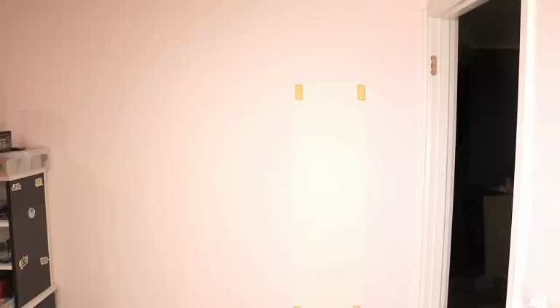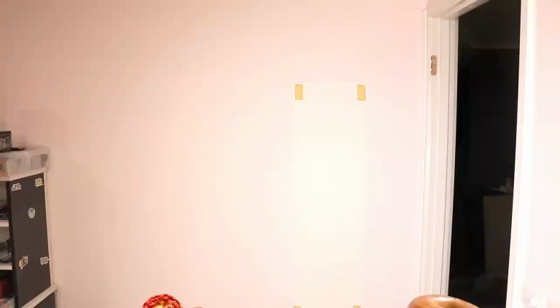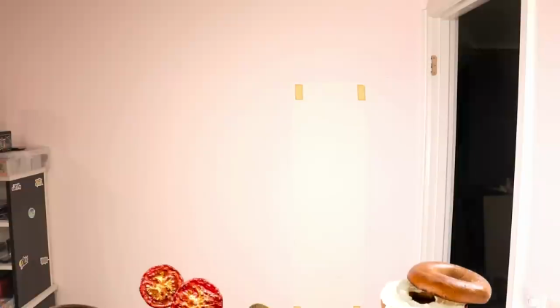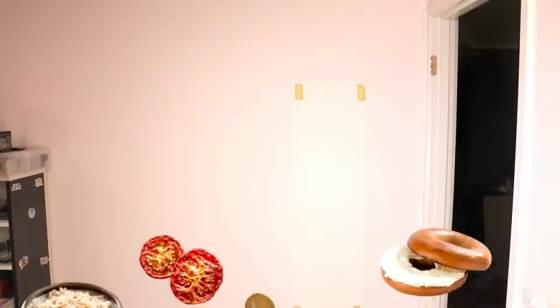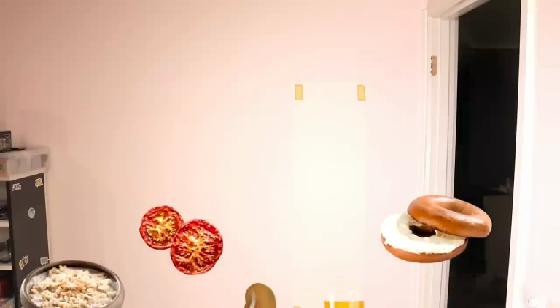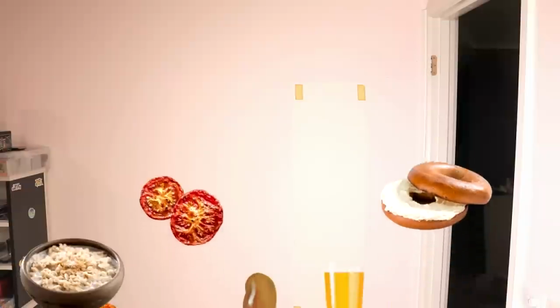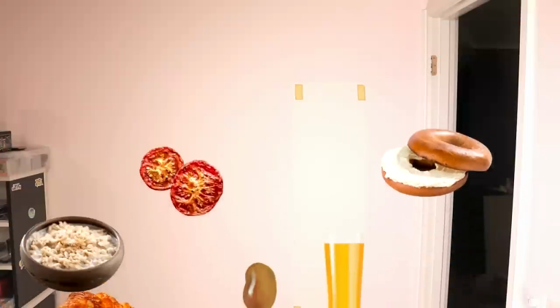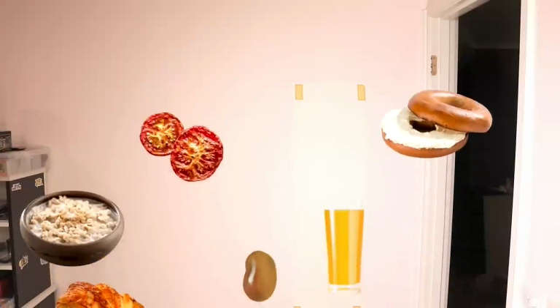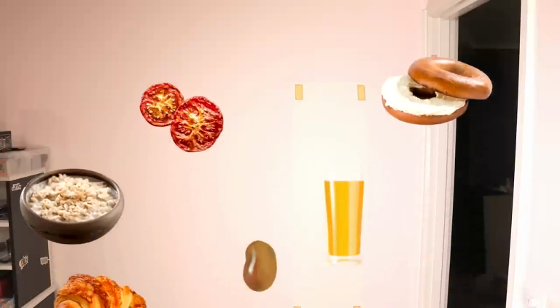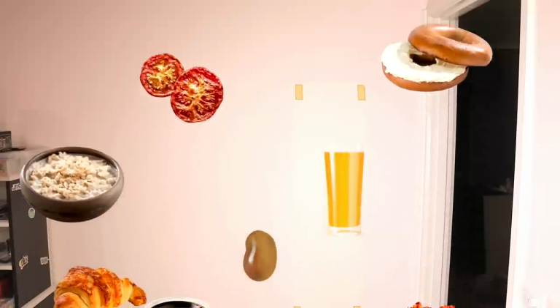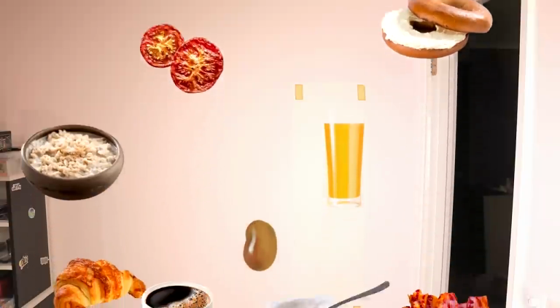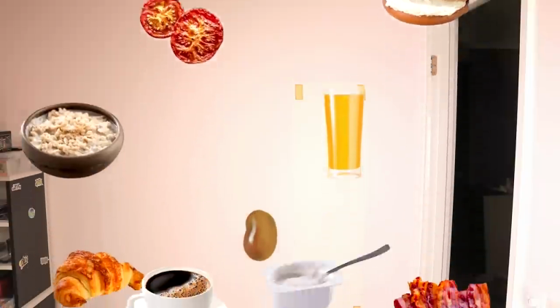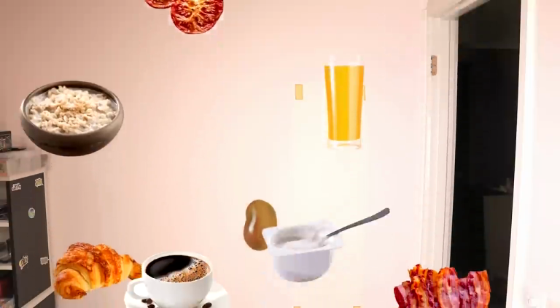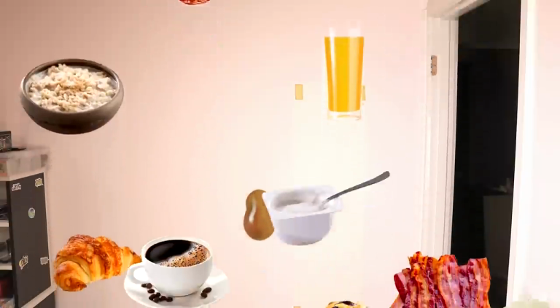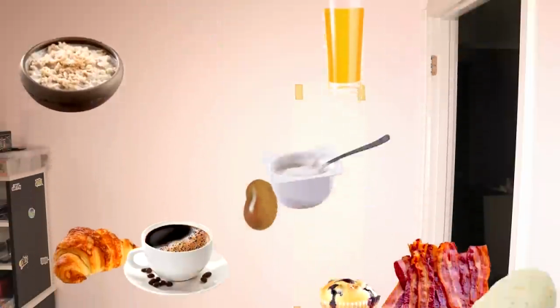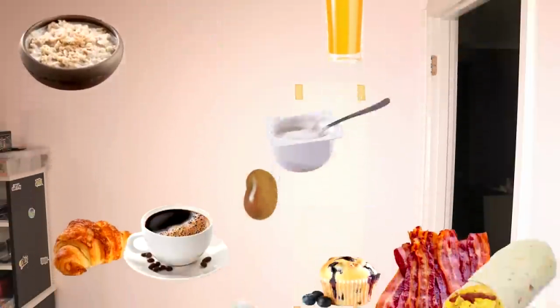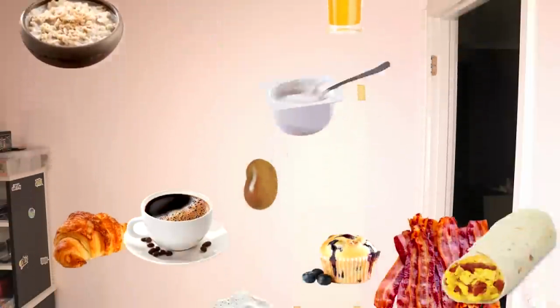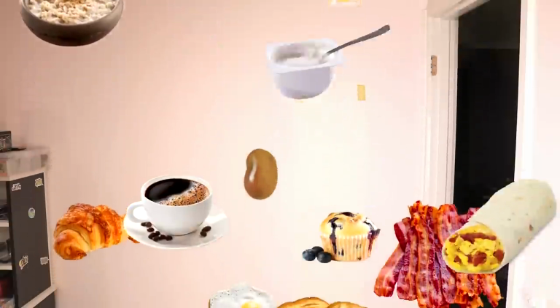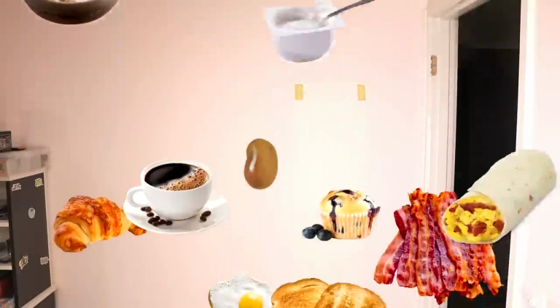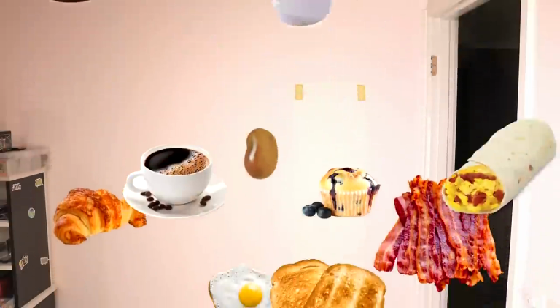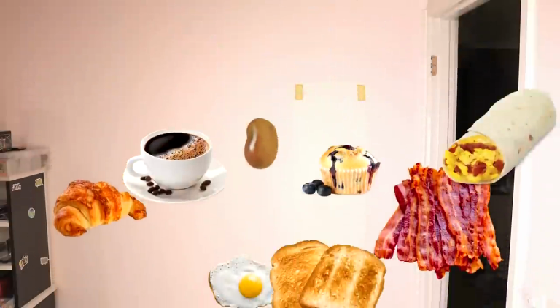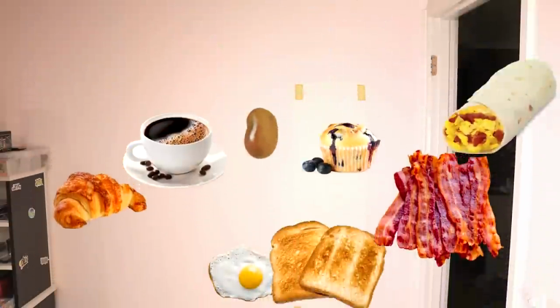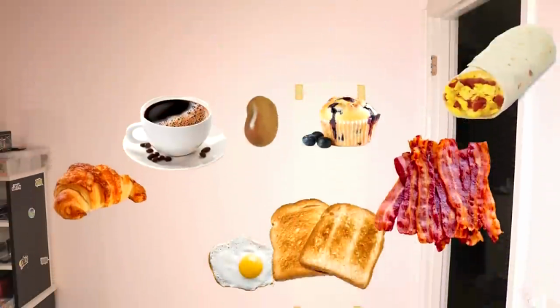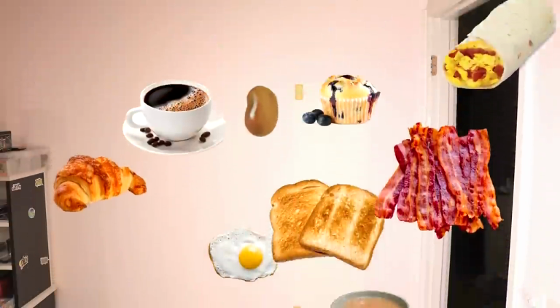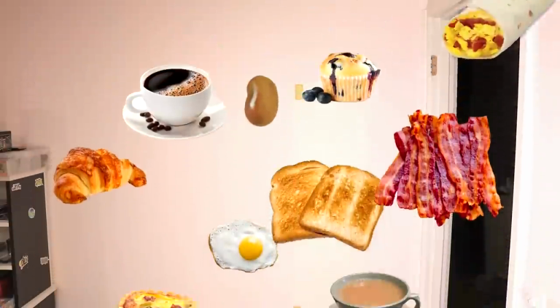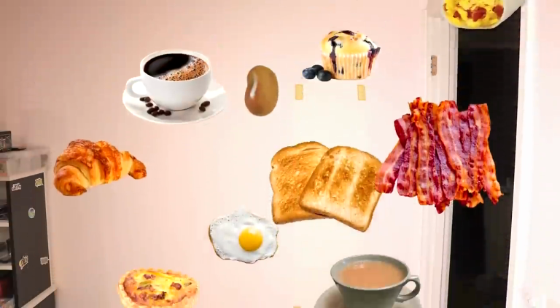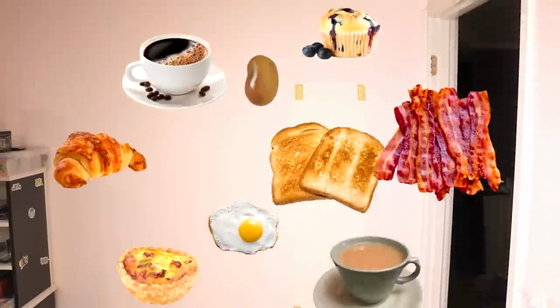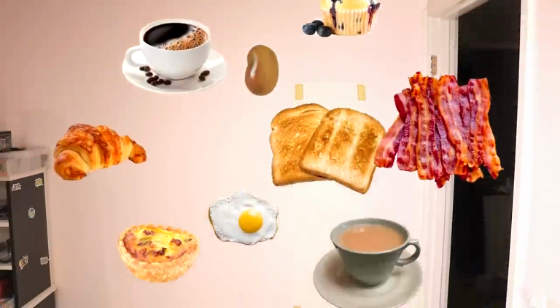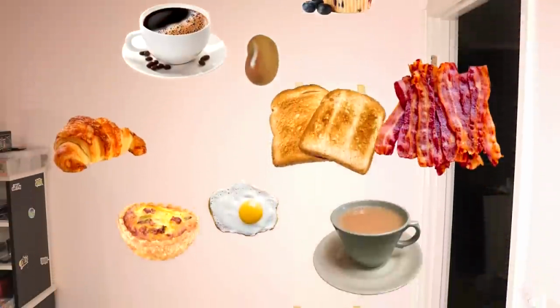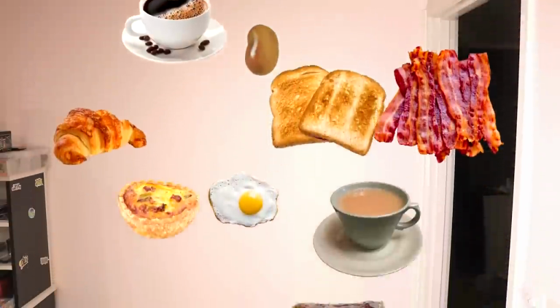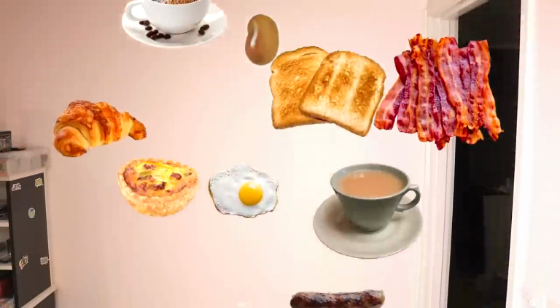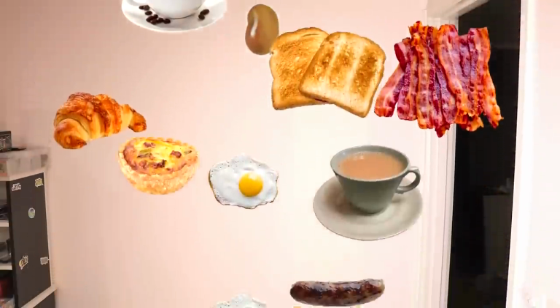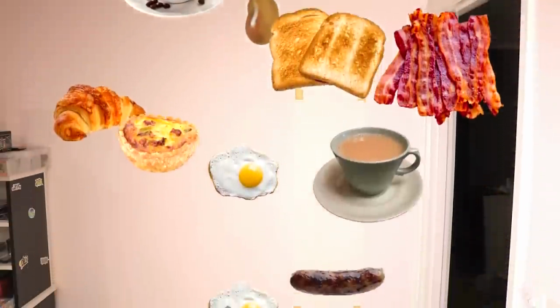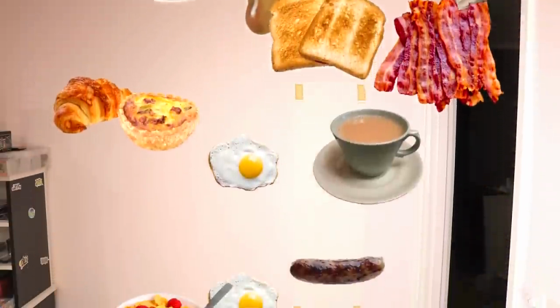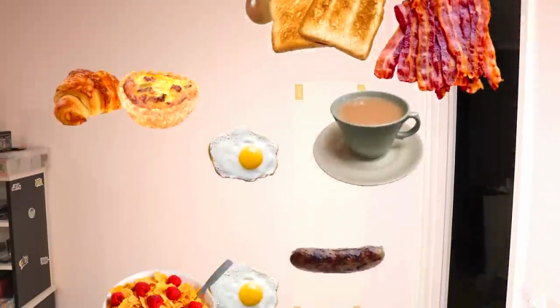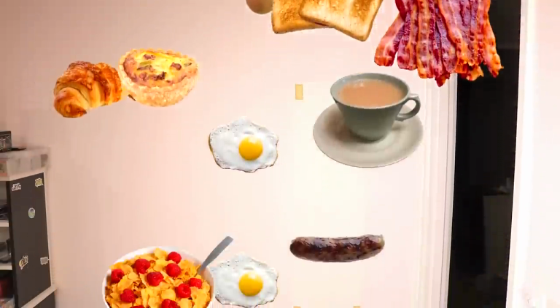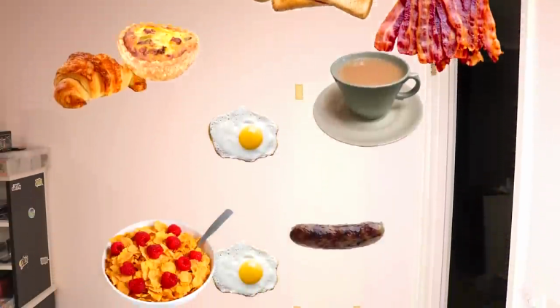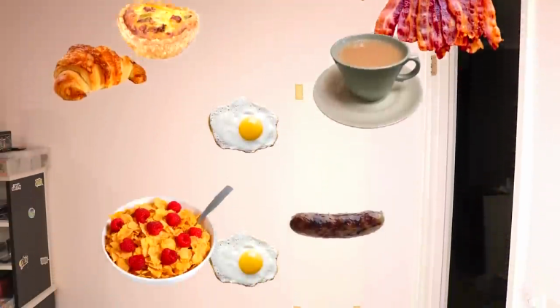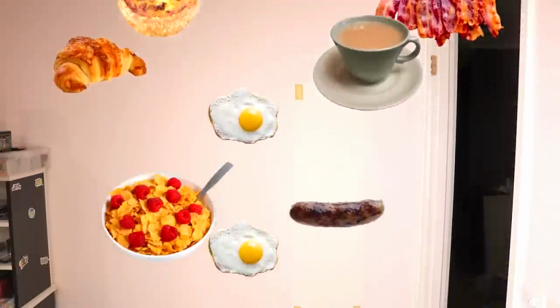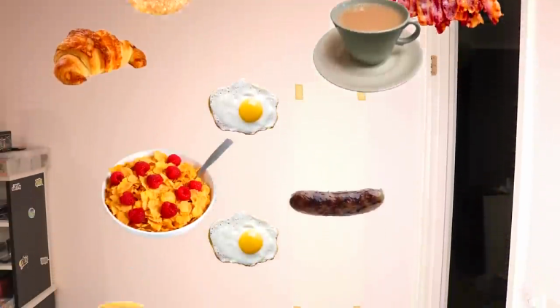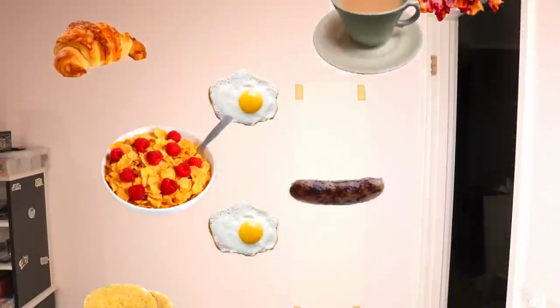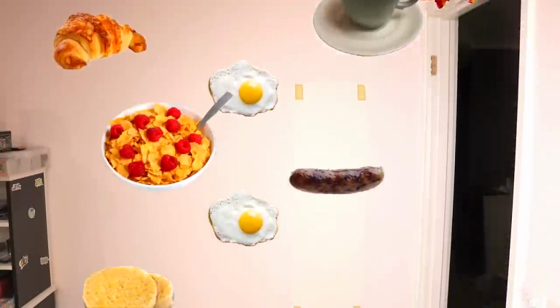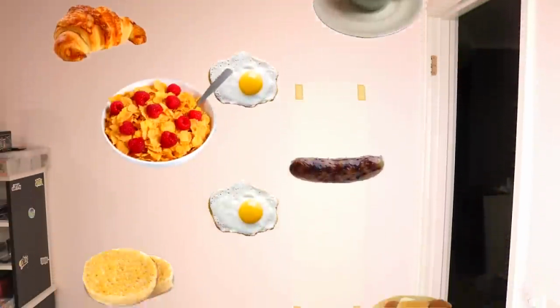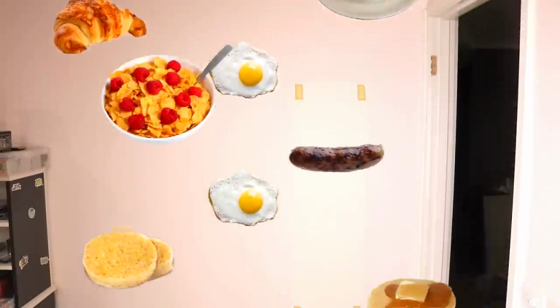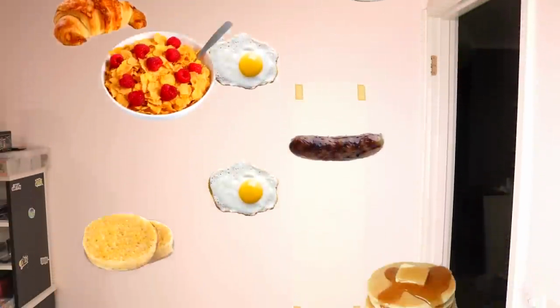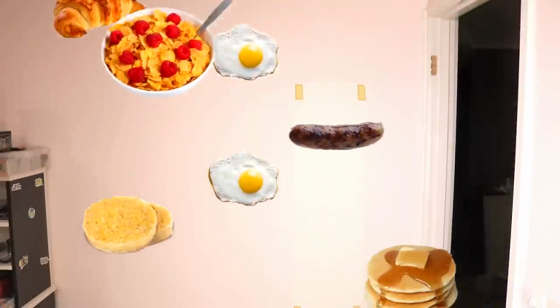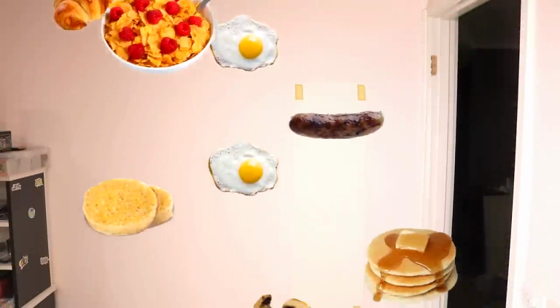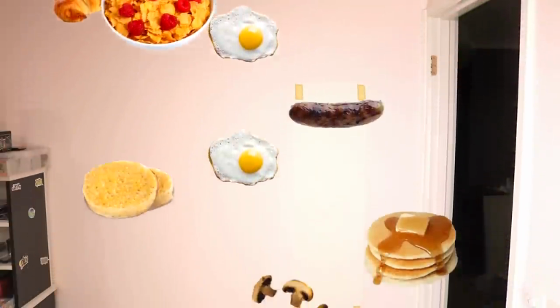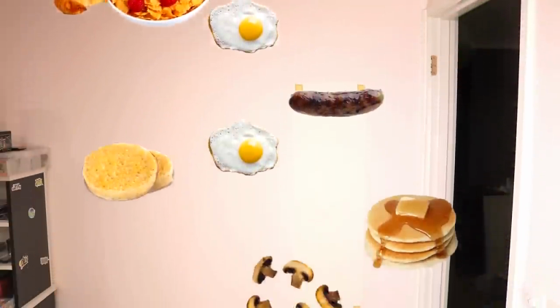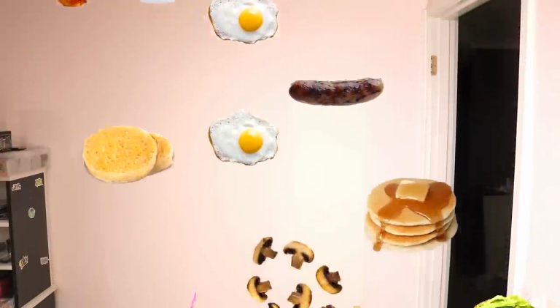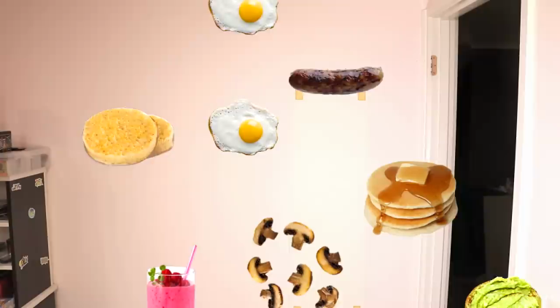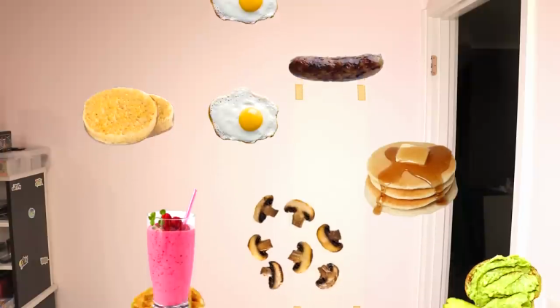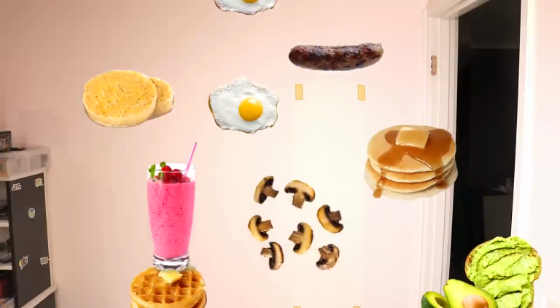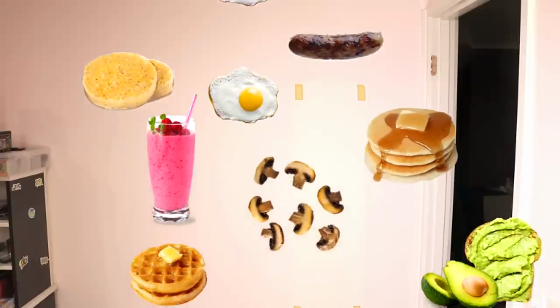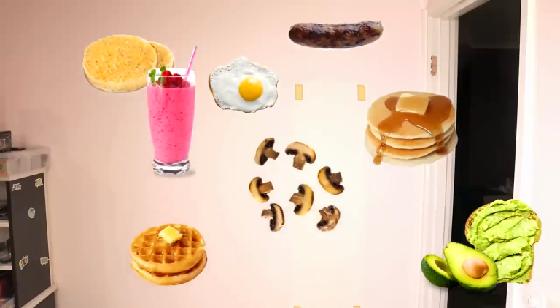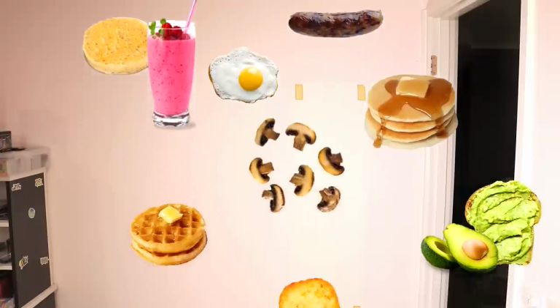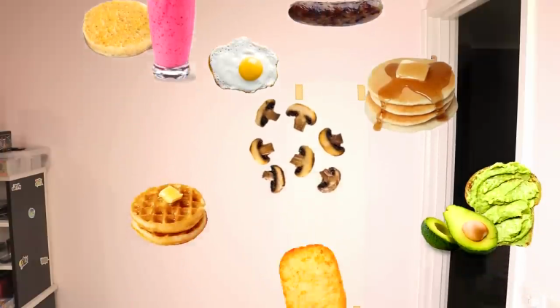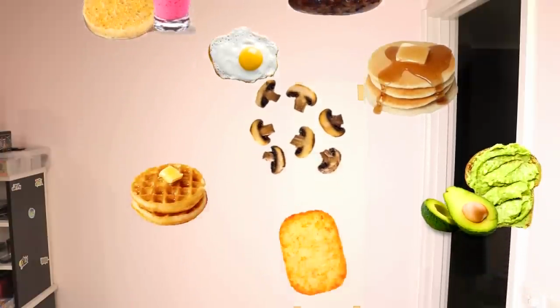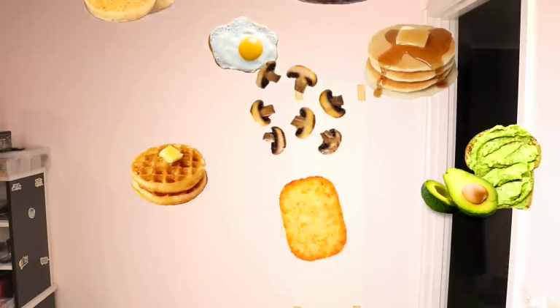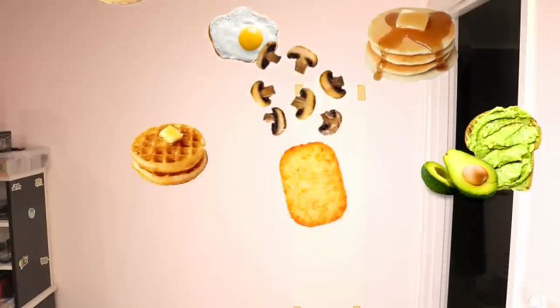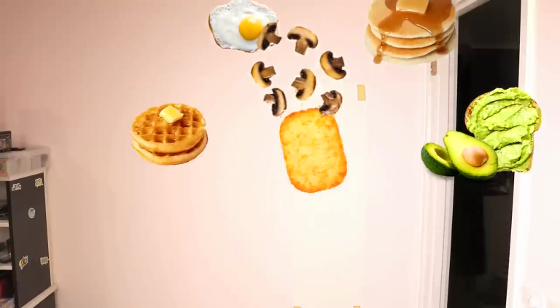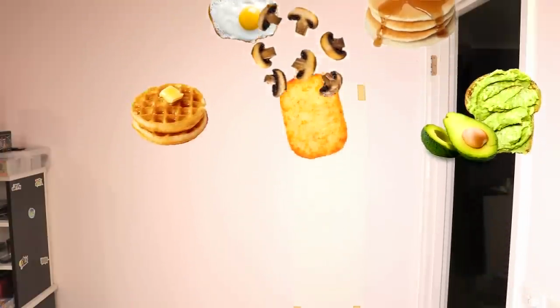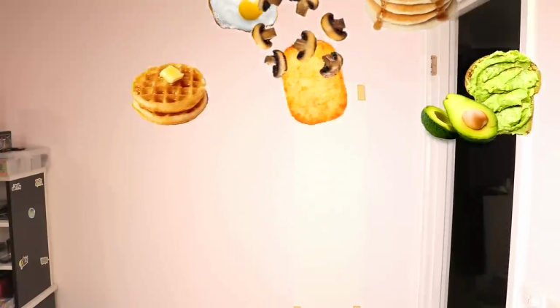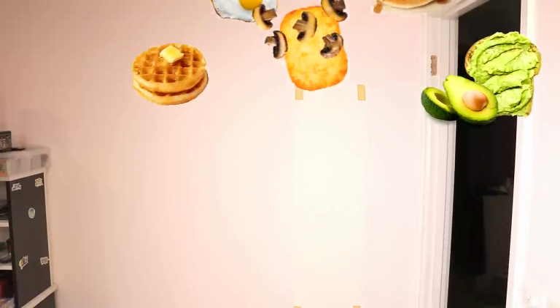Tomato, oatmeal, cheese, curry, bacon, cheese, fried egg, sausage, crumpets, mushrooms, hash brown!